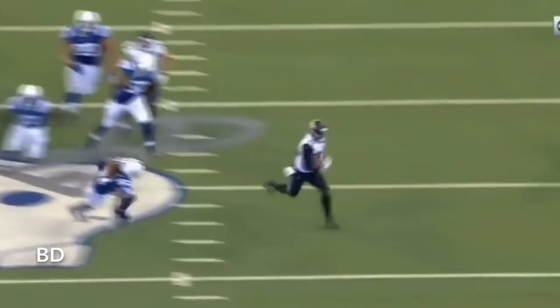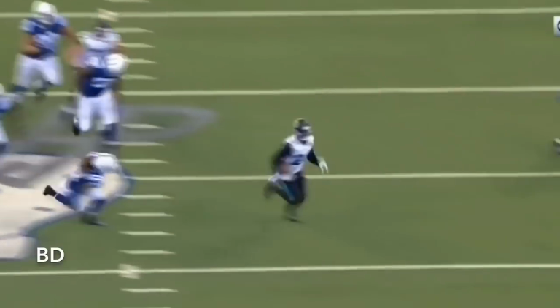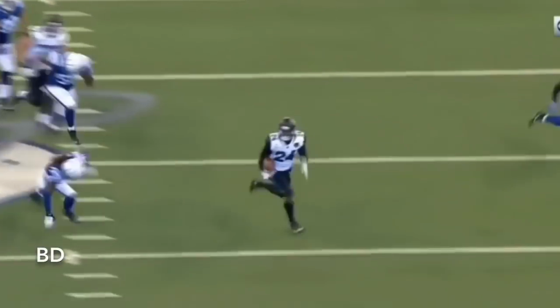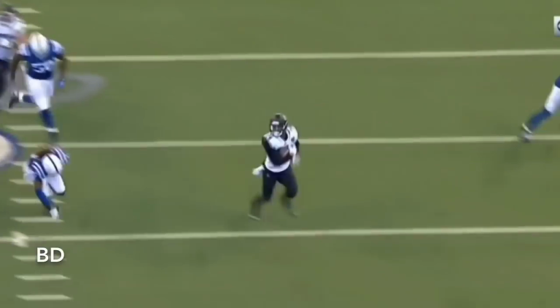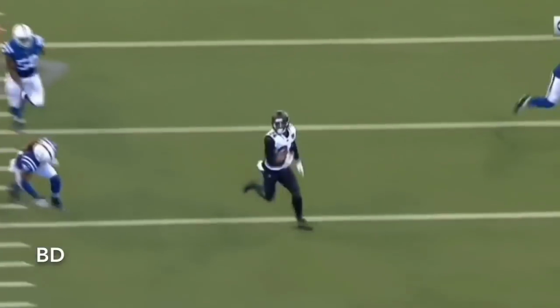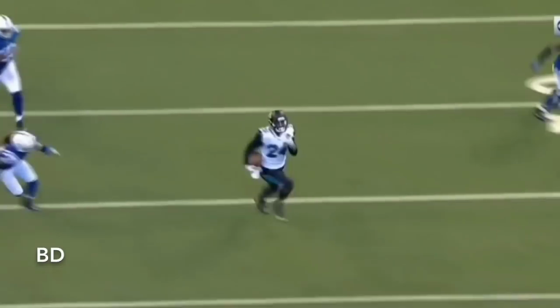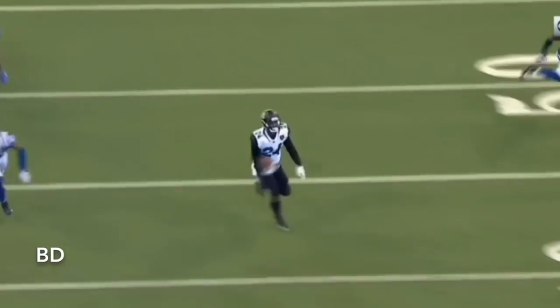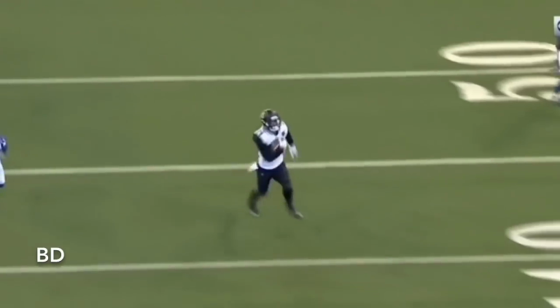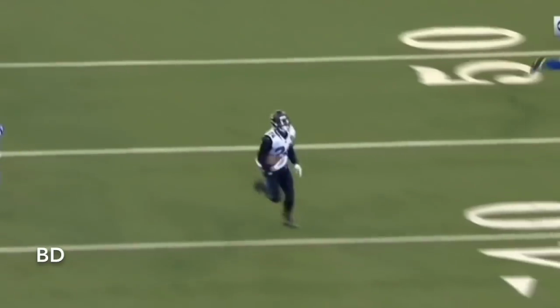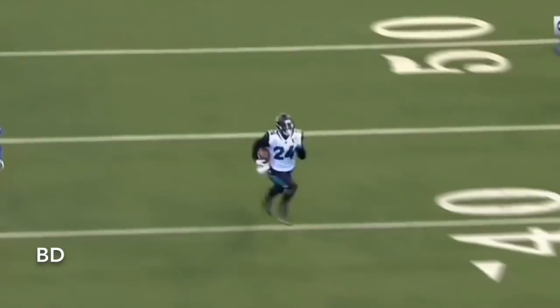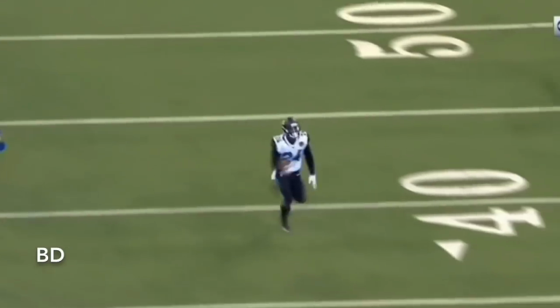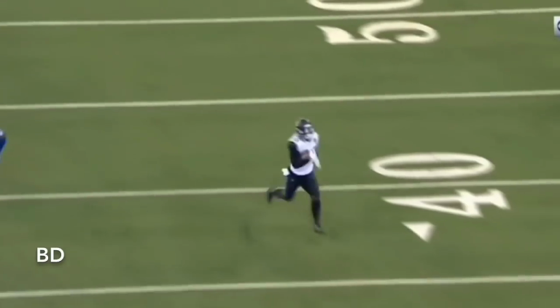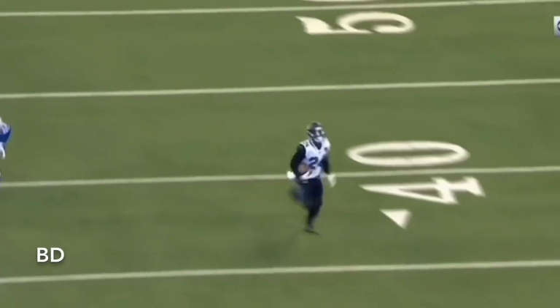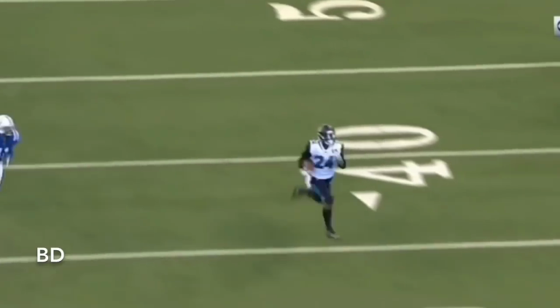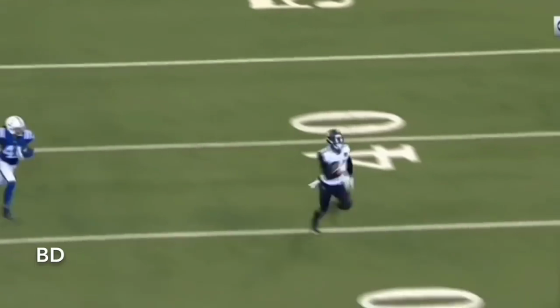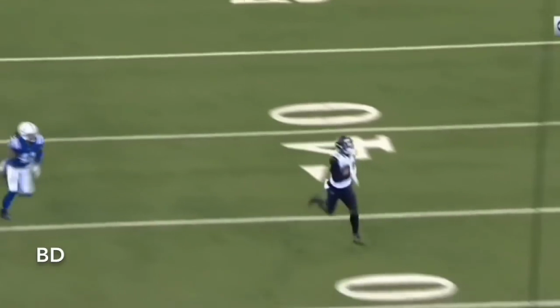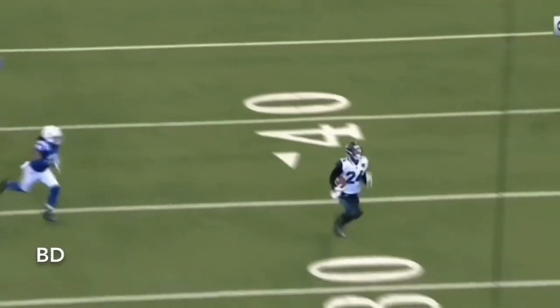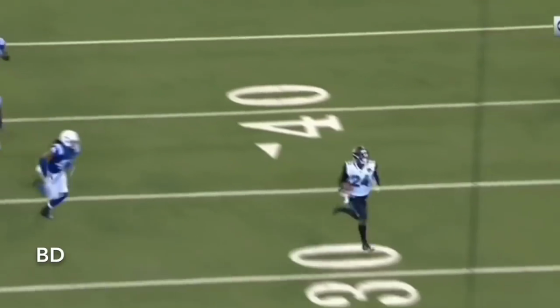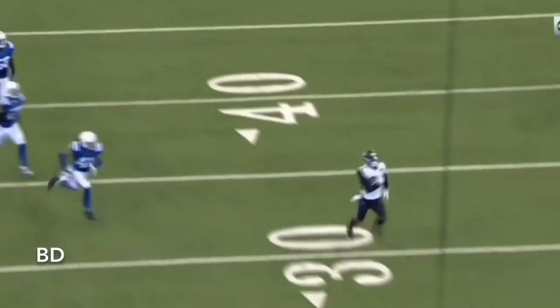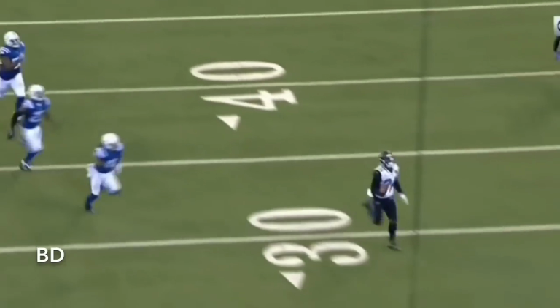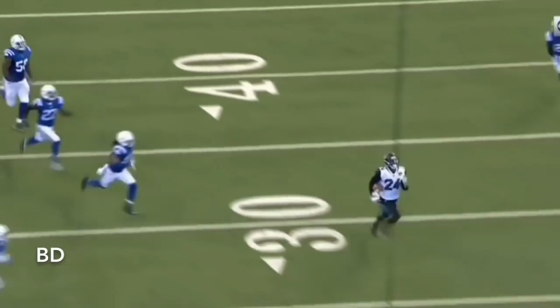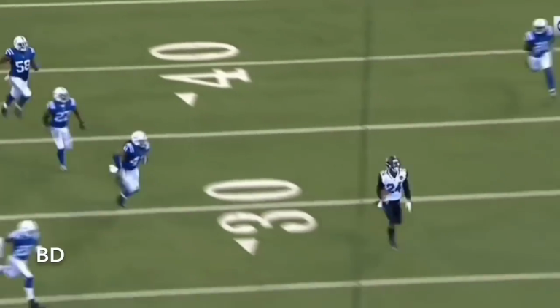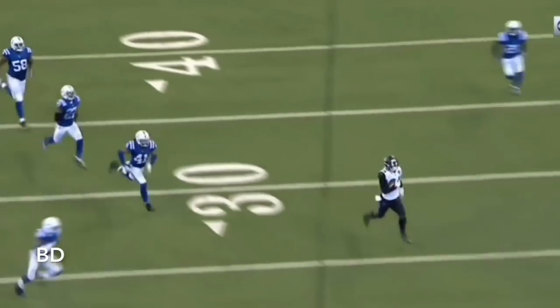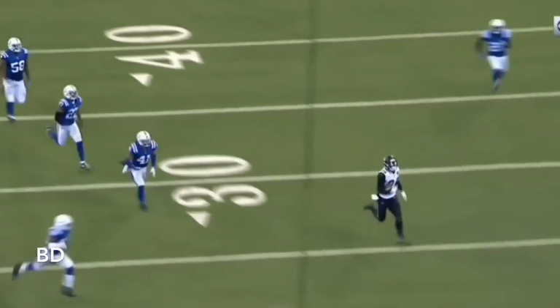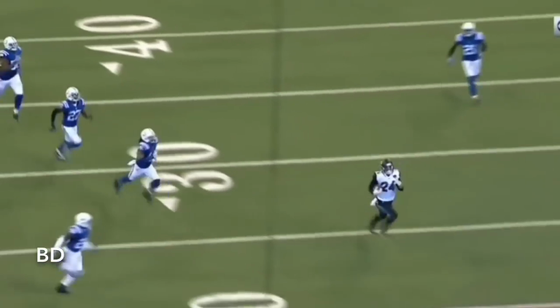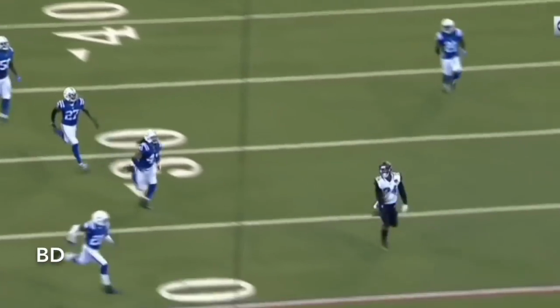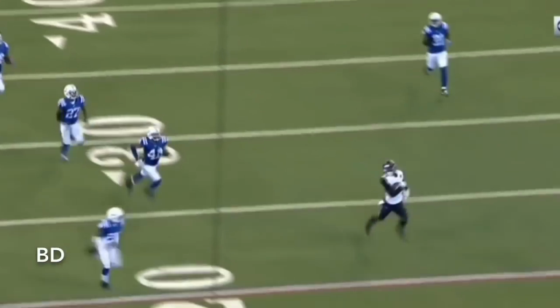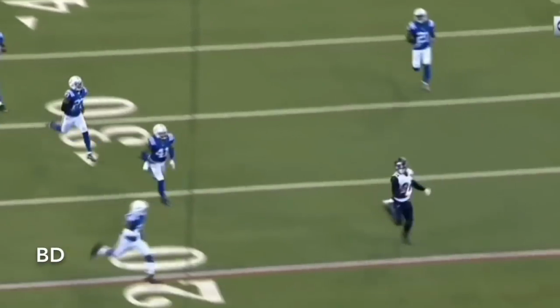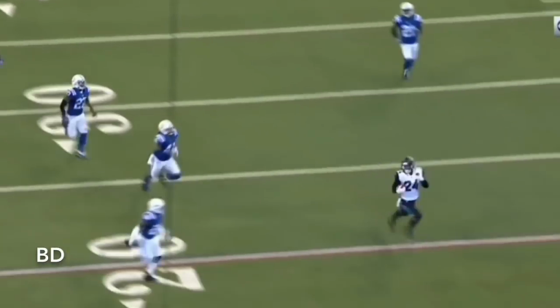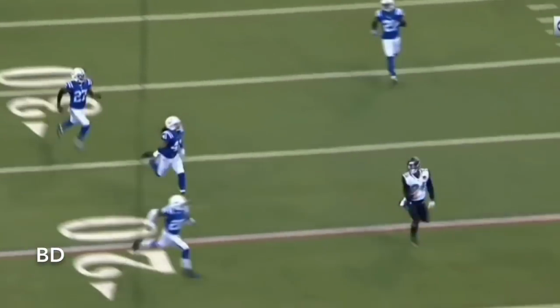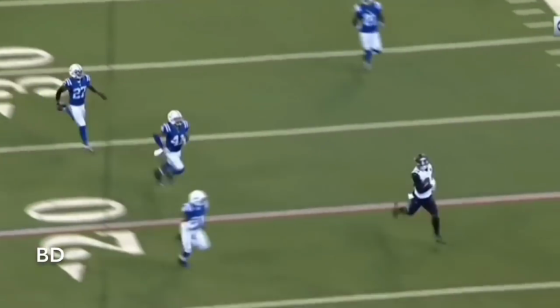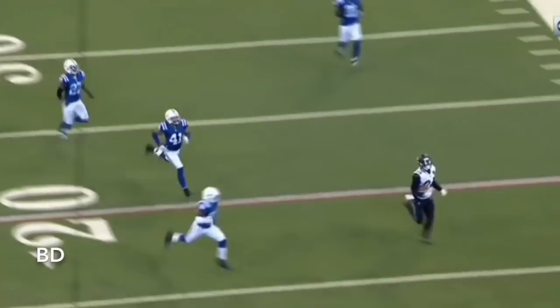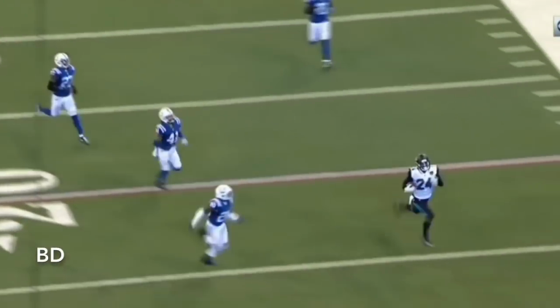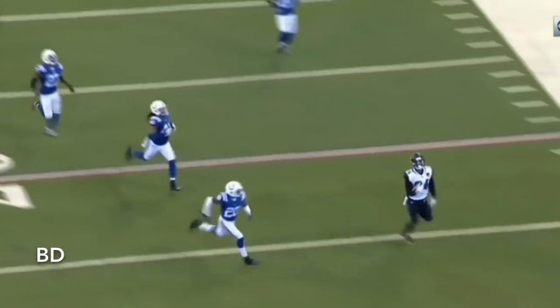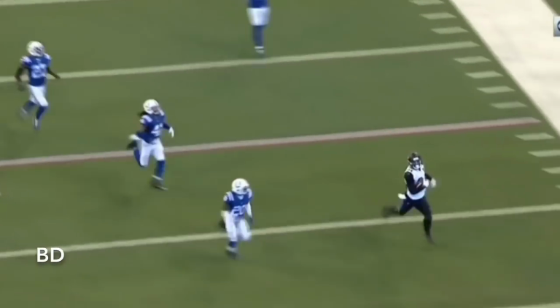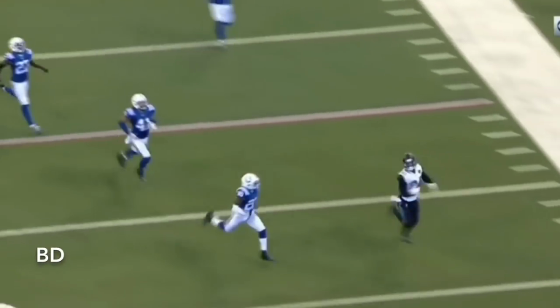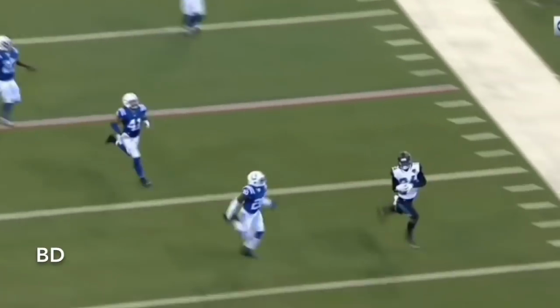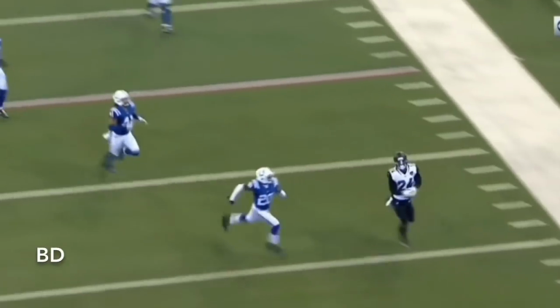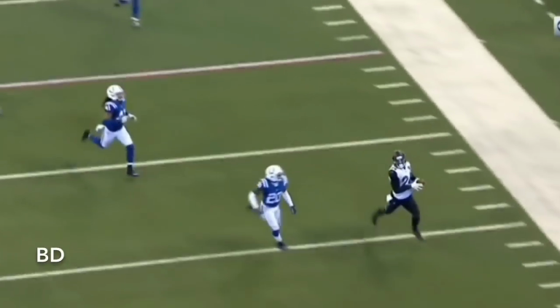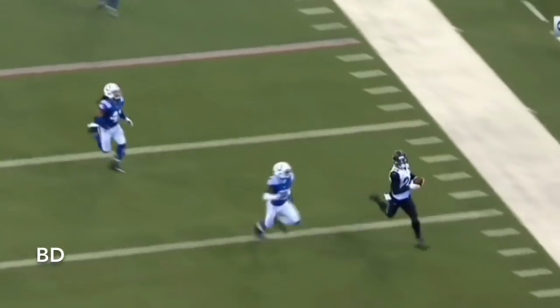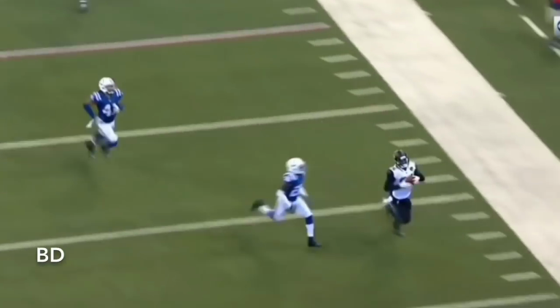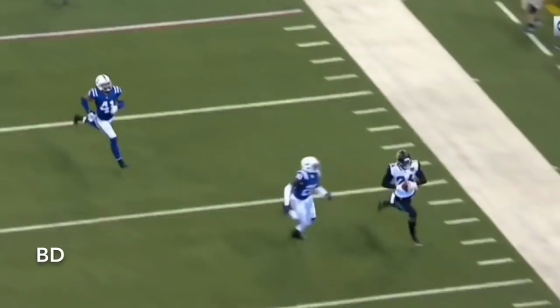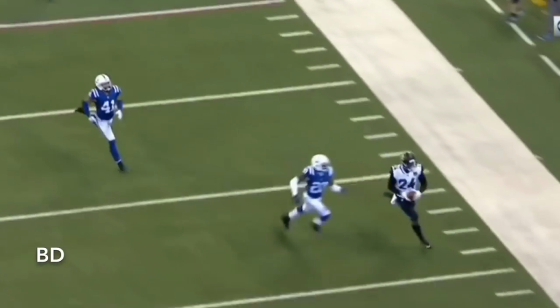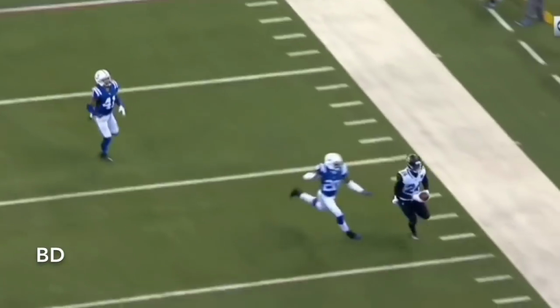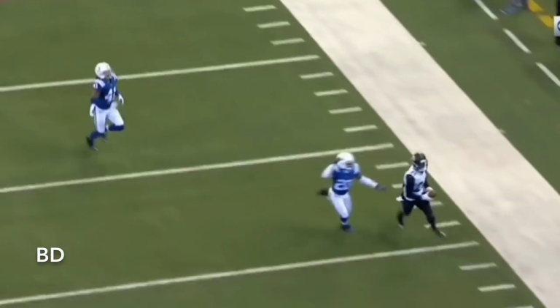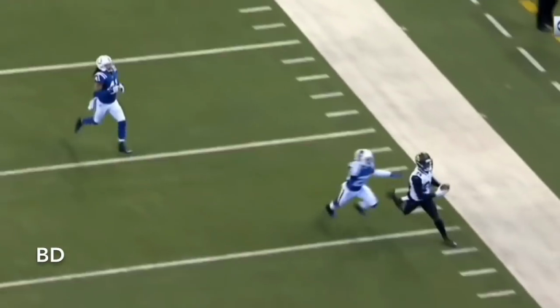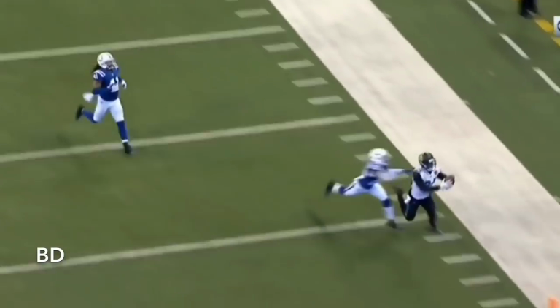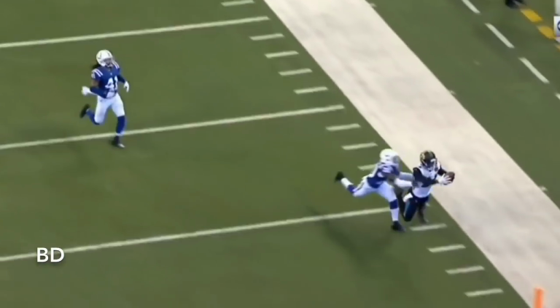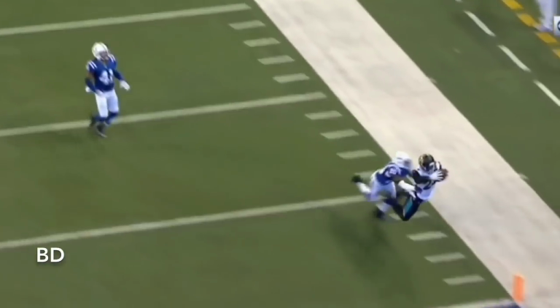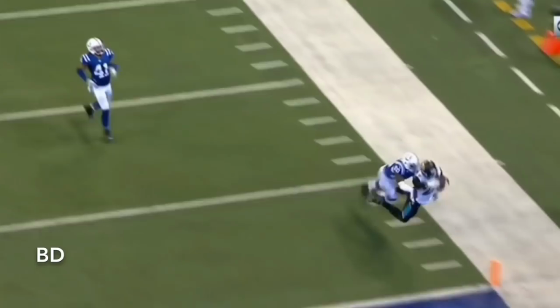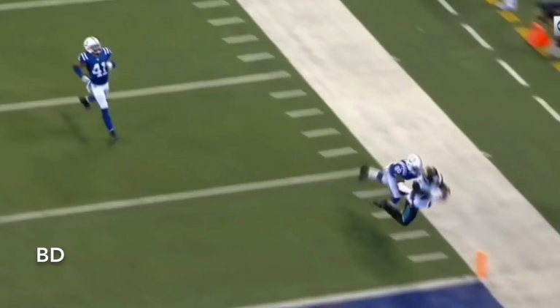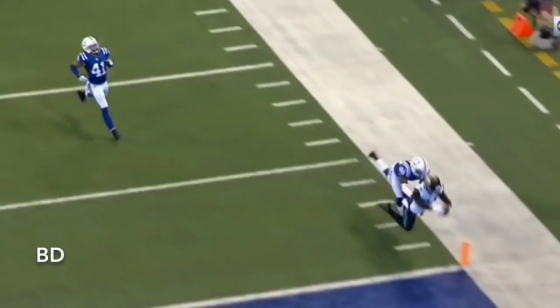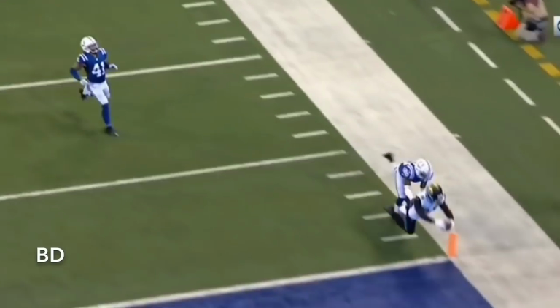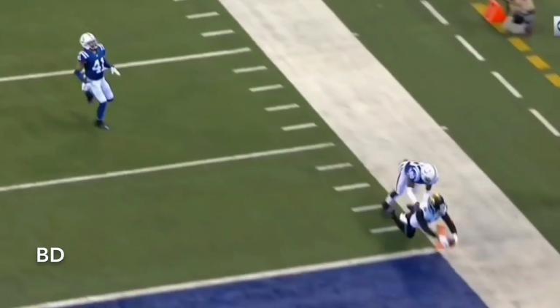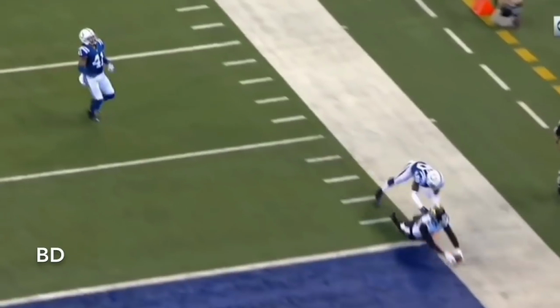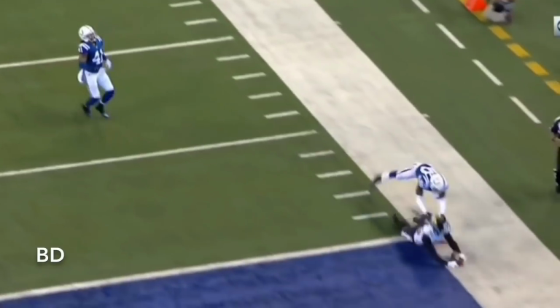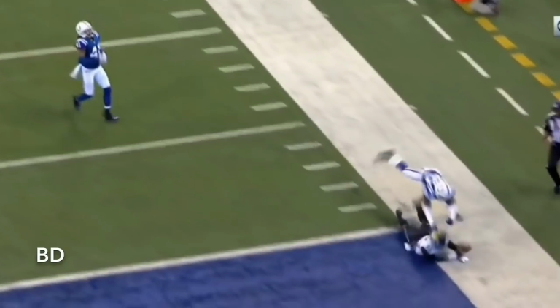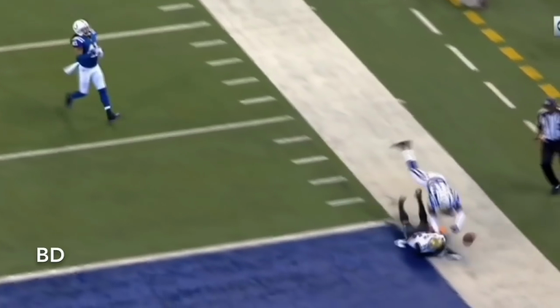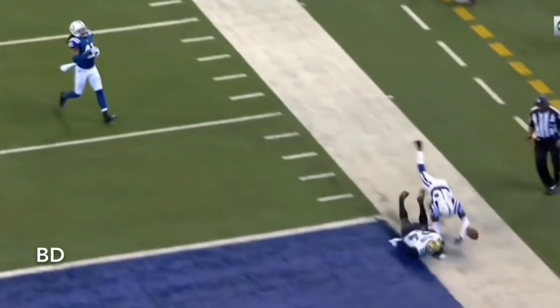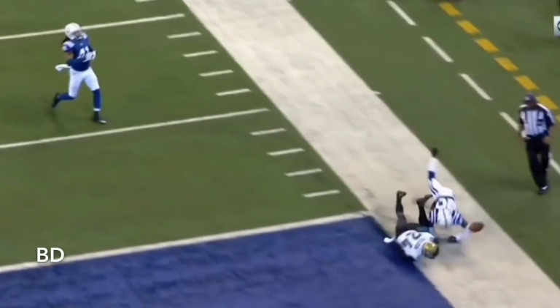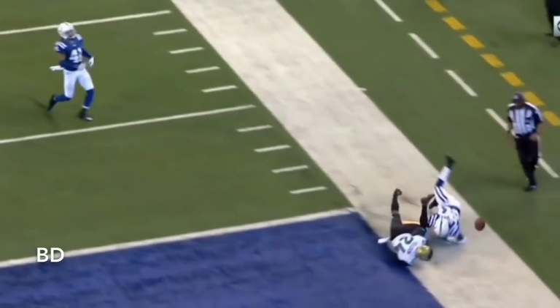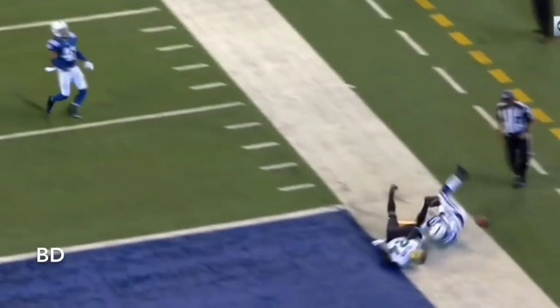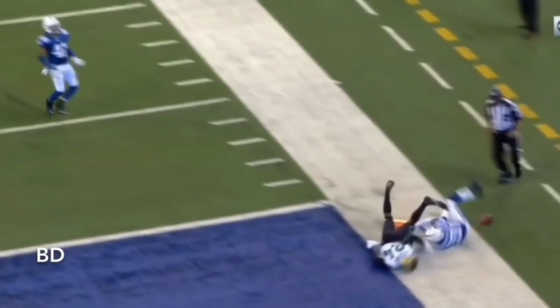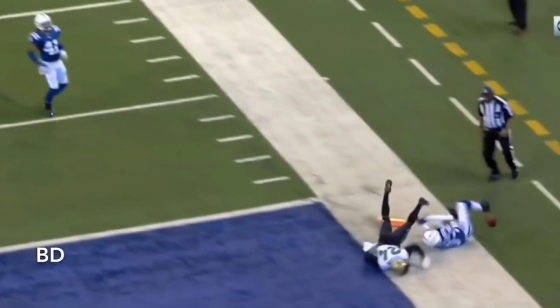All too familiar to the Indianapolis Colts — big runs in the second half. They've given them up on a consistent basis. It's been one of the reasons they've struggled in the second half of games.